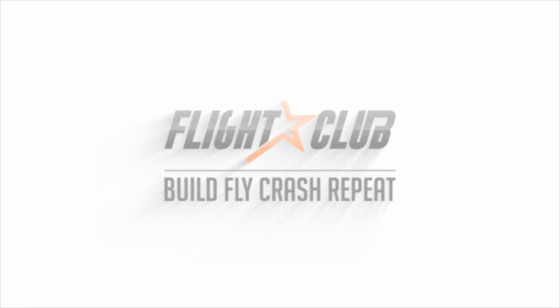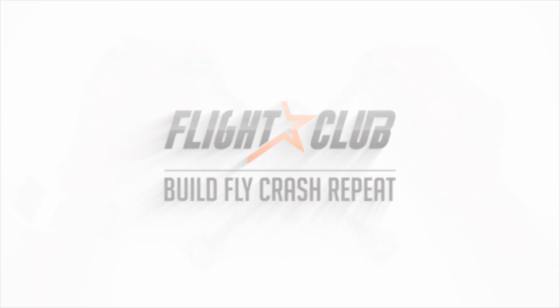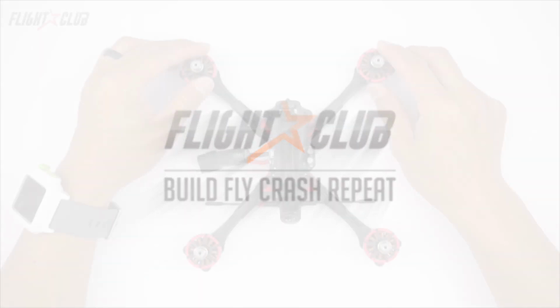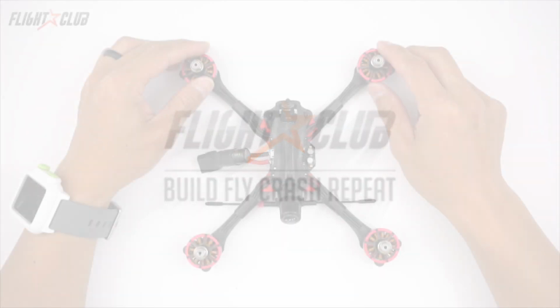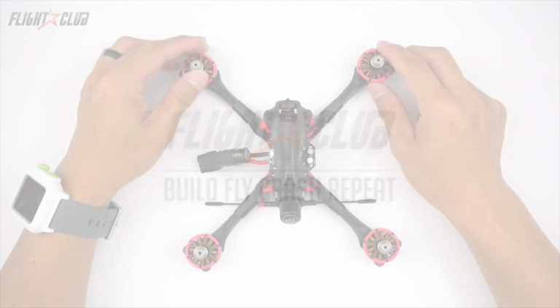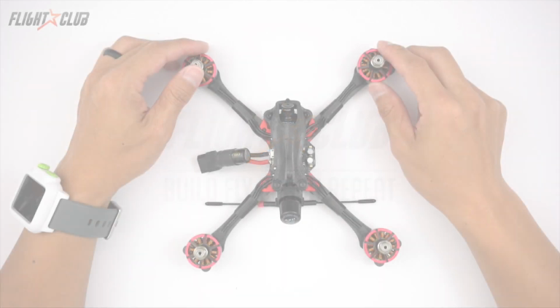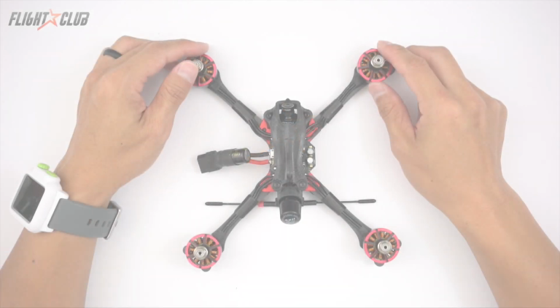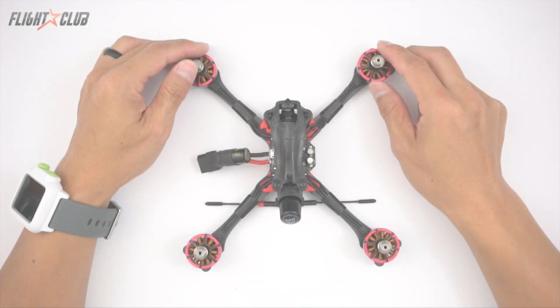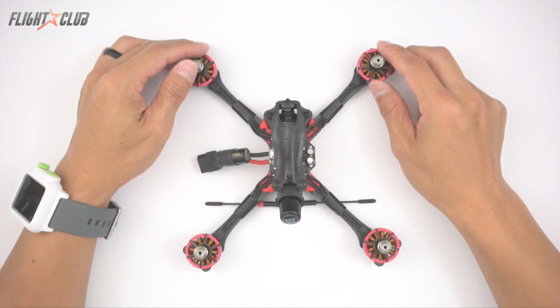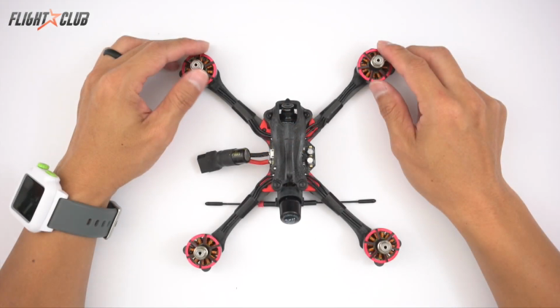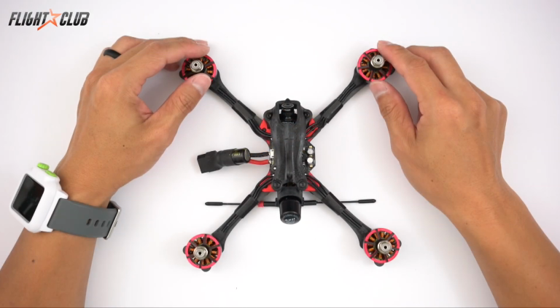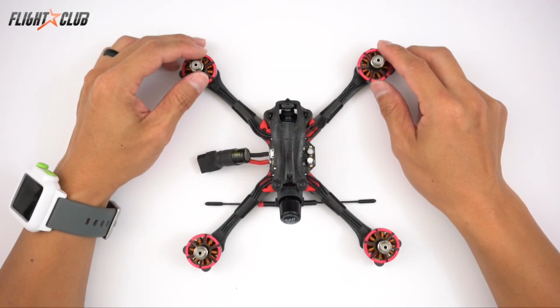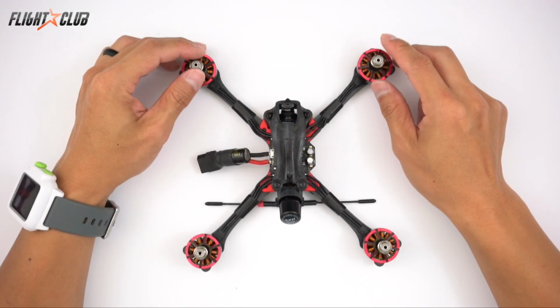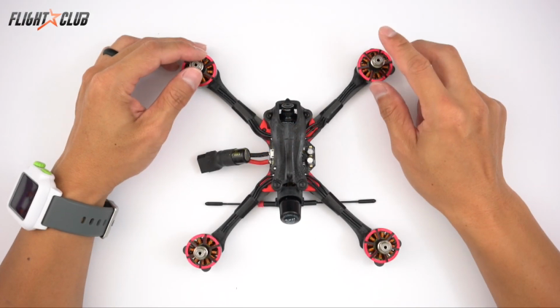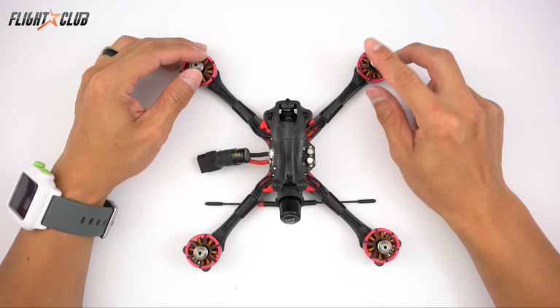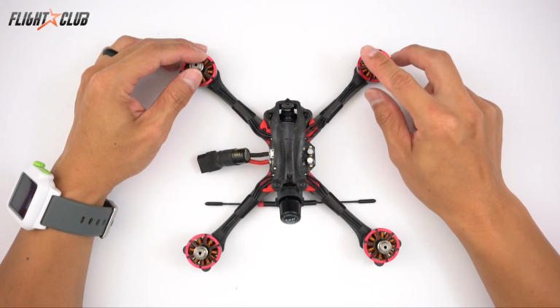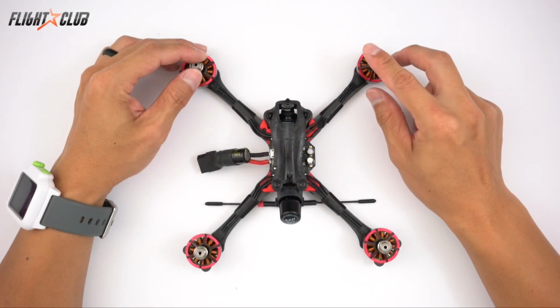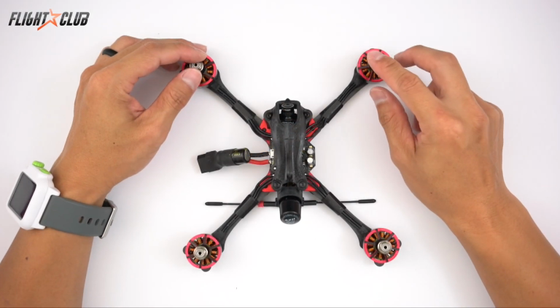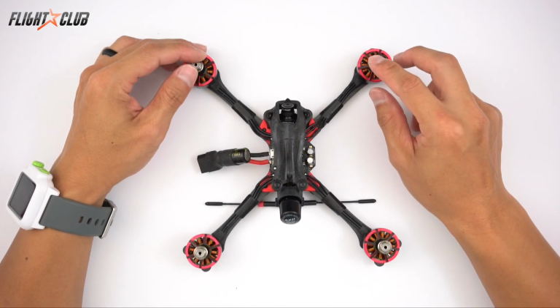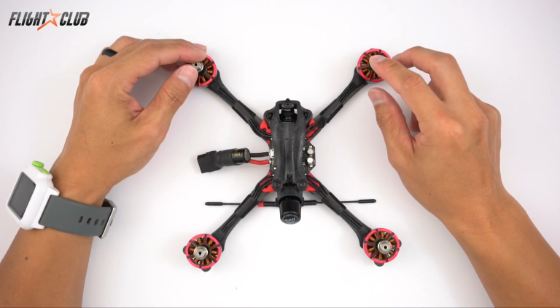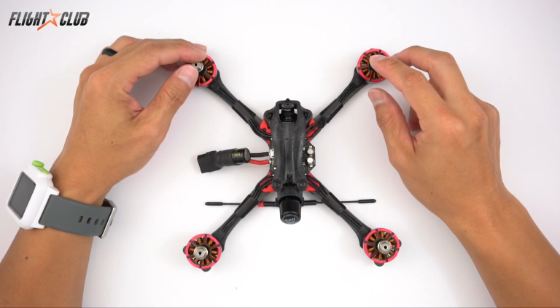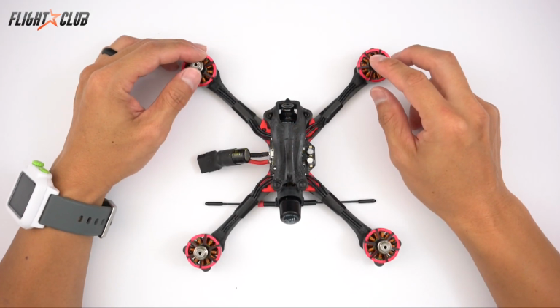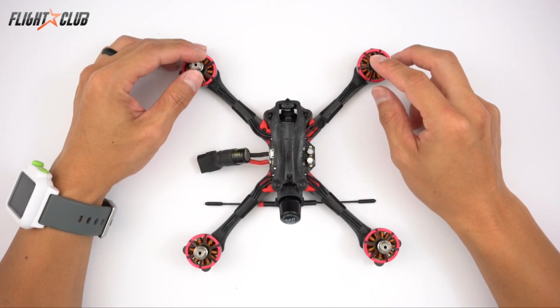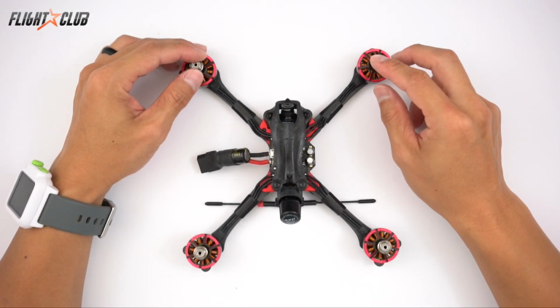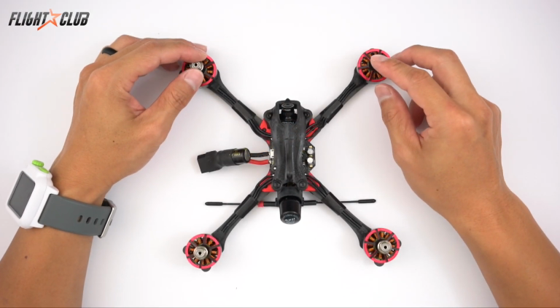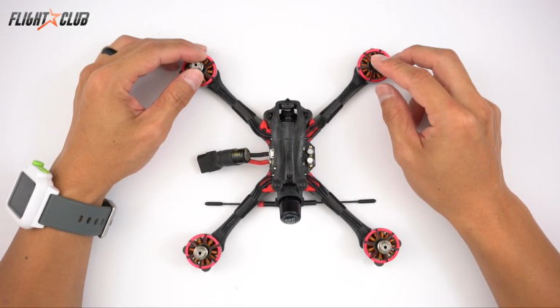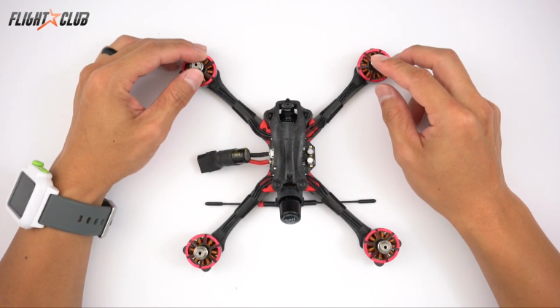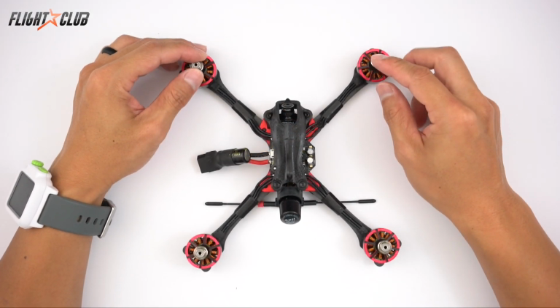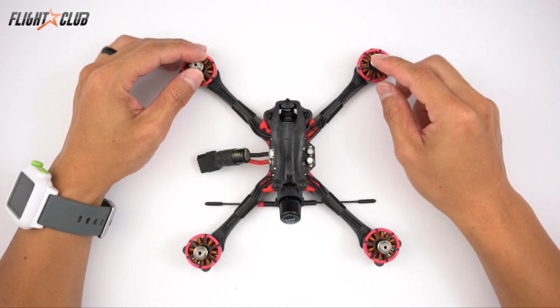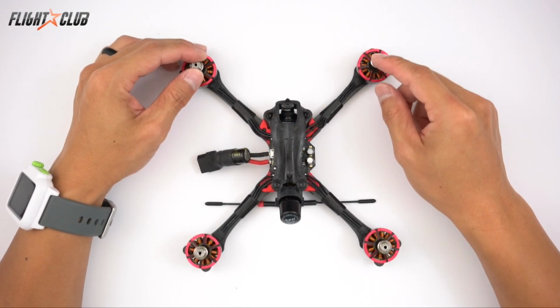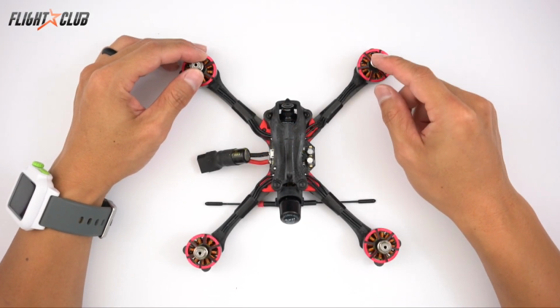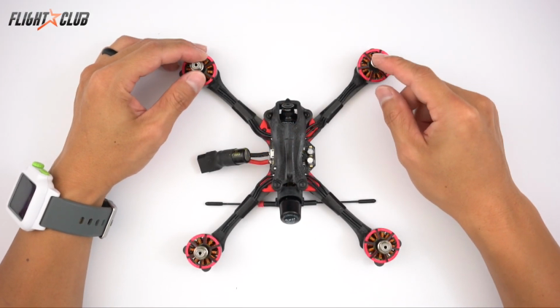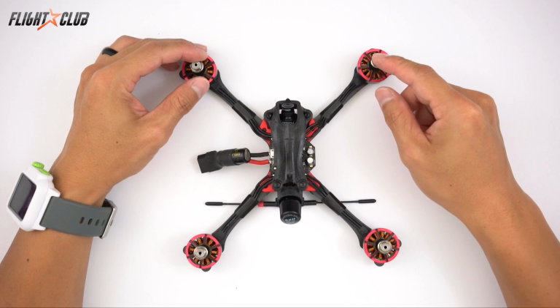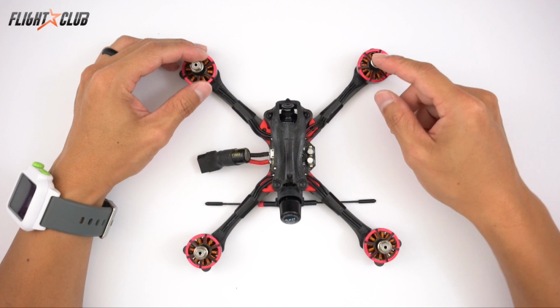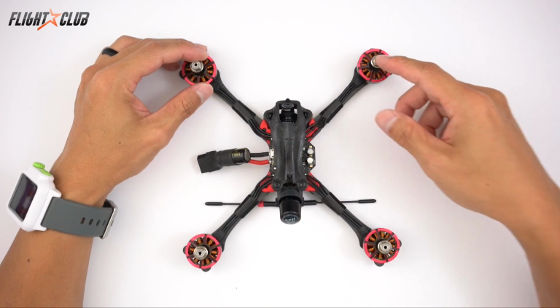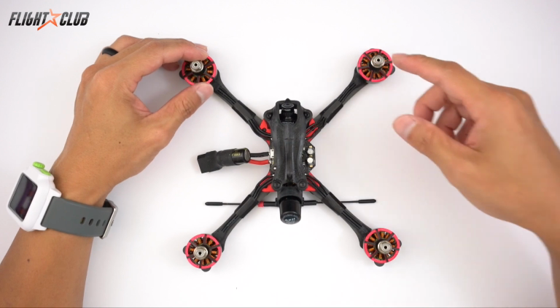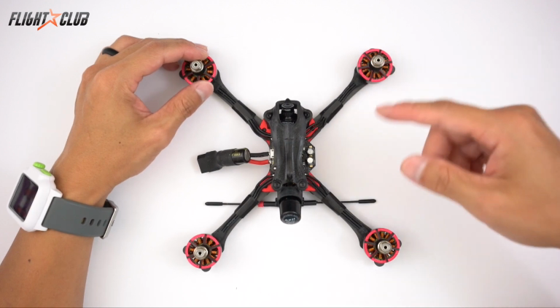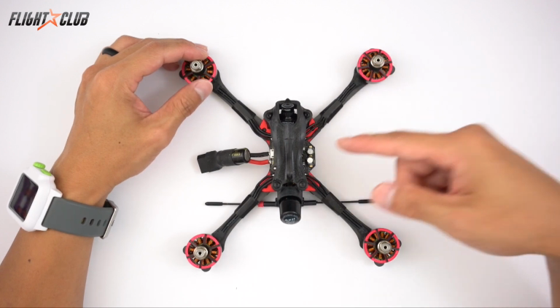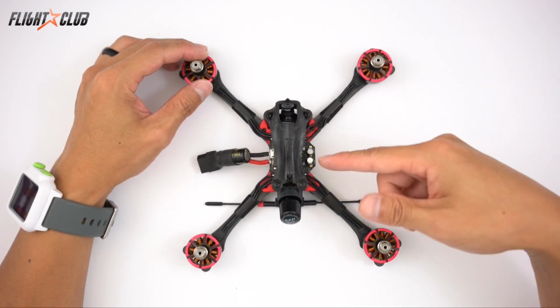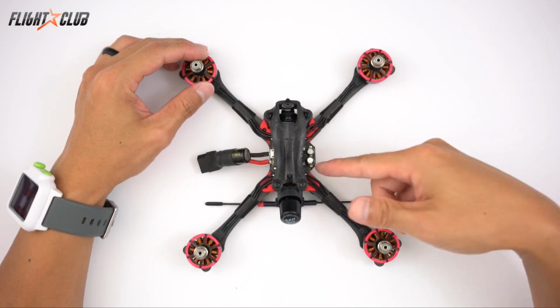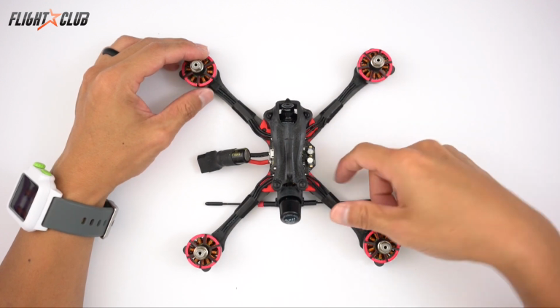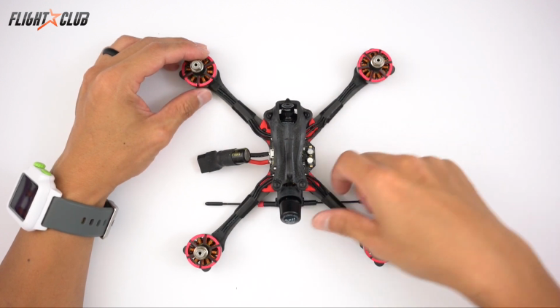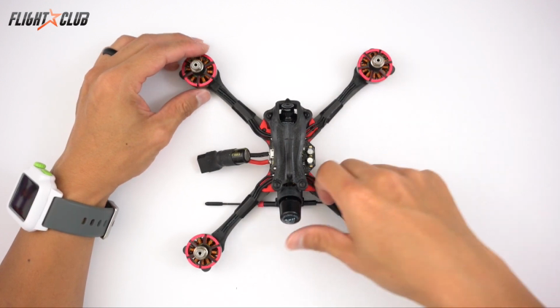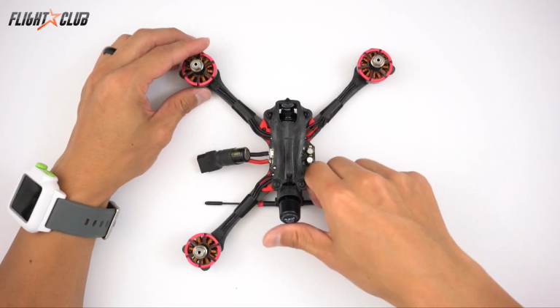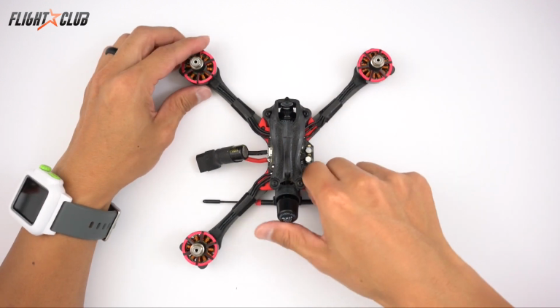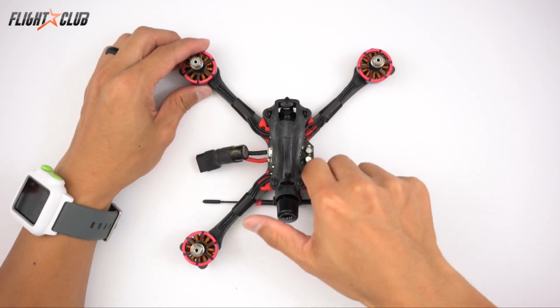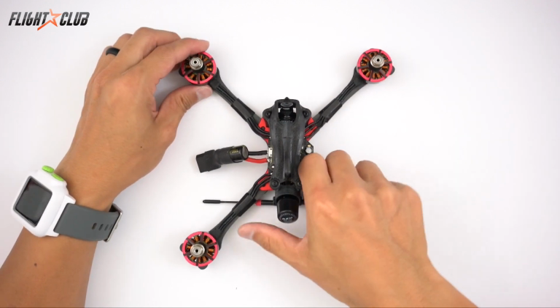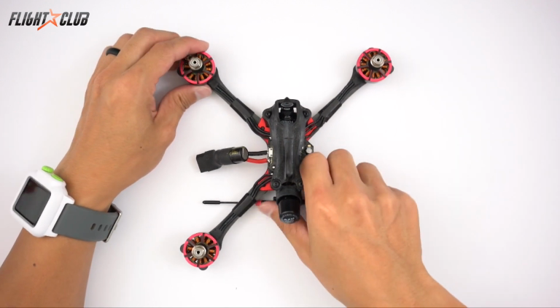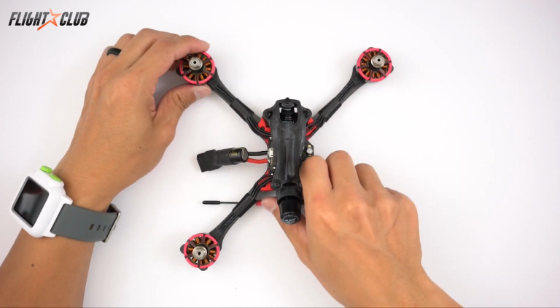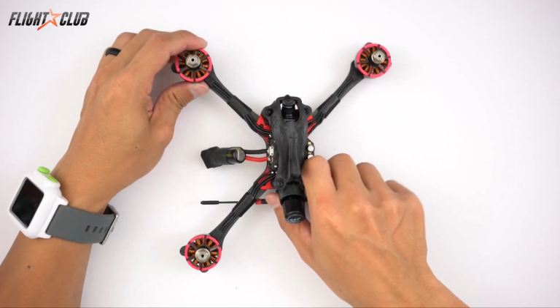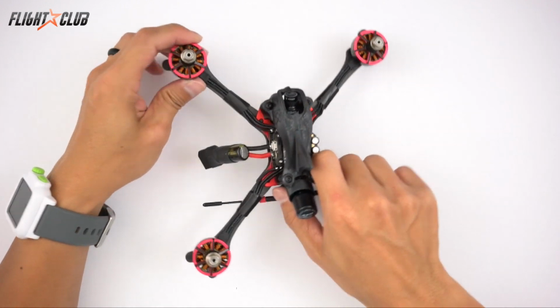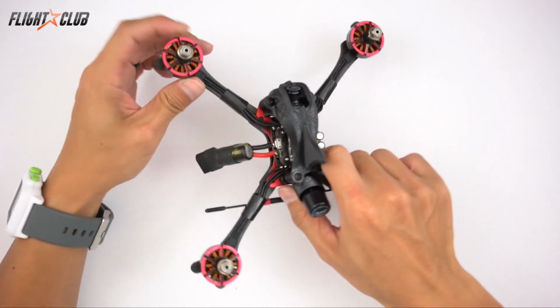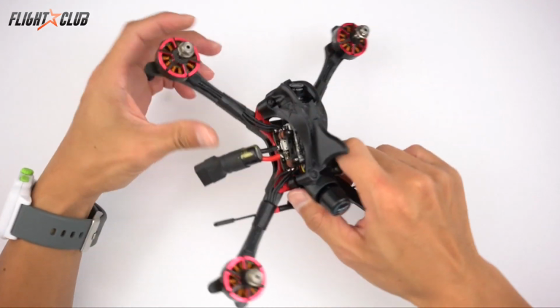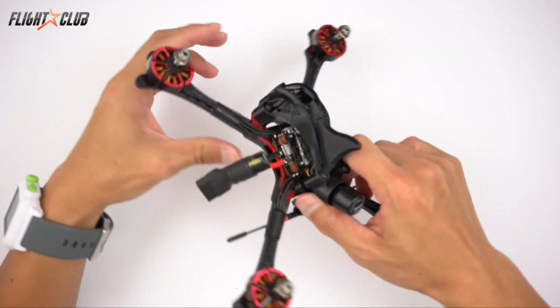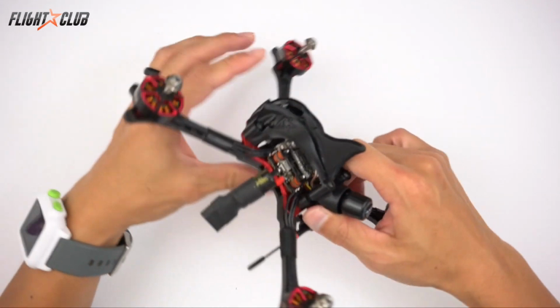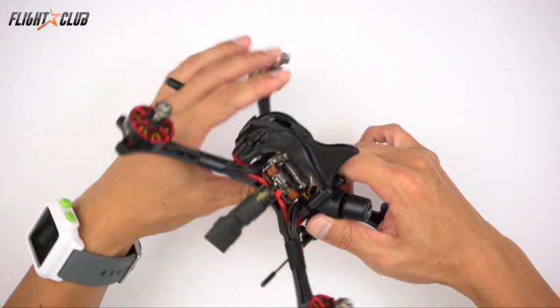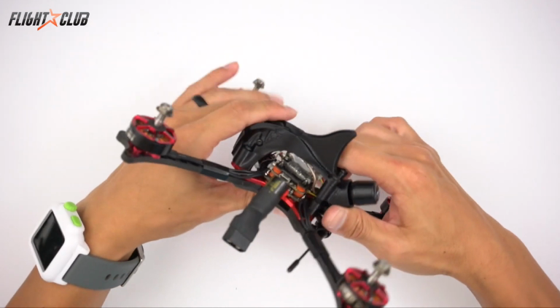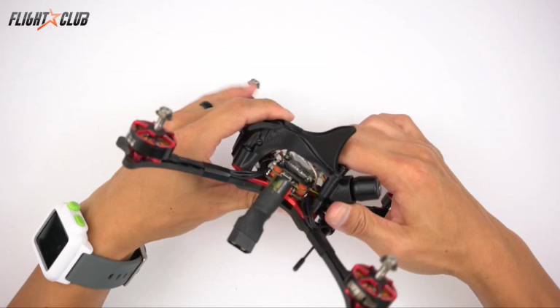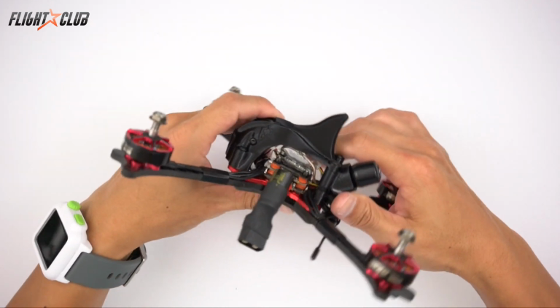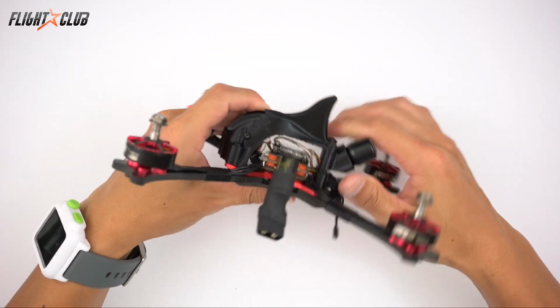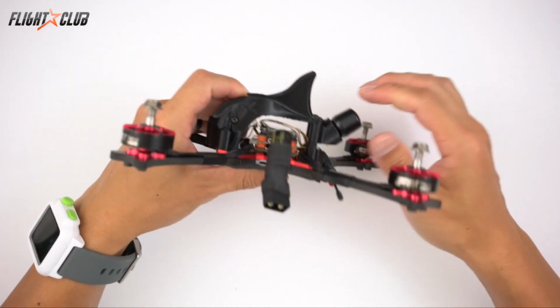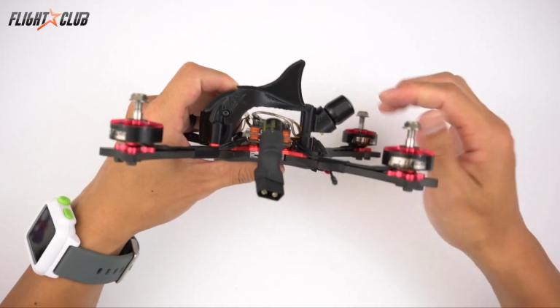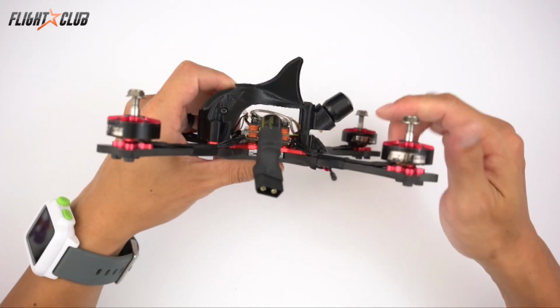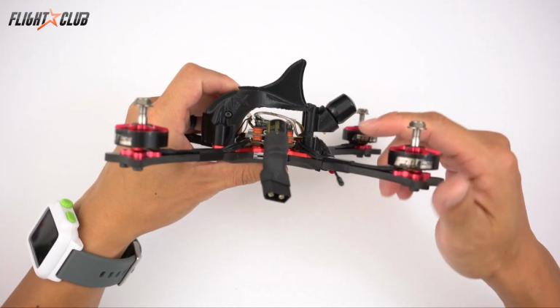What's up everyone? Mike from Flight Club. In this video, I will be building this beauty. This is the Flight Club Neutron.